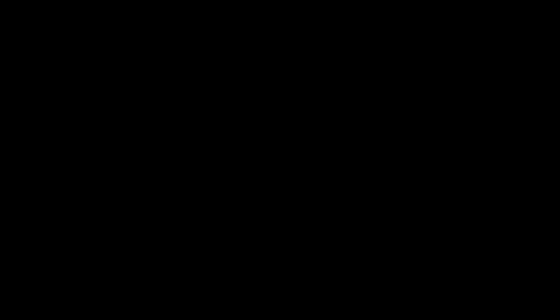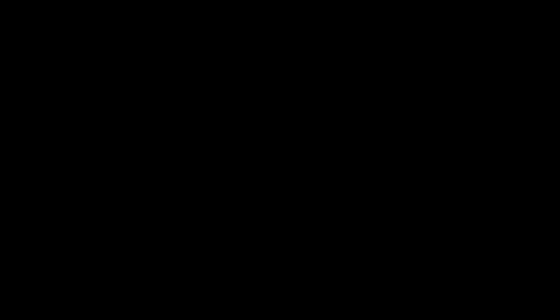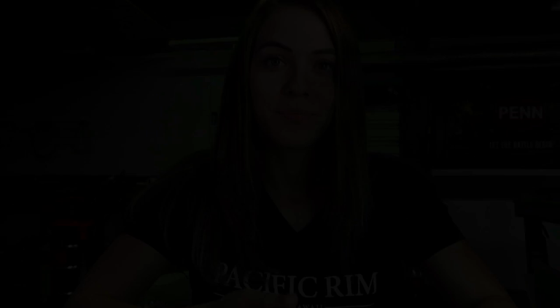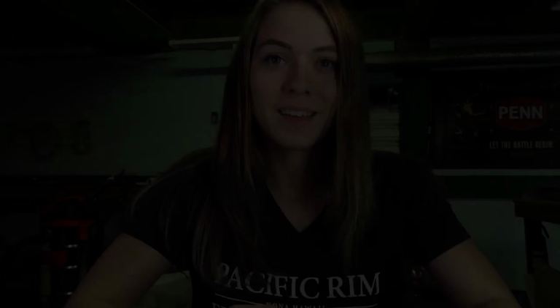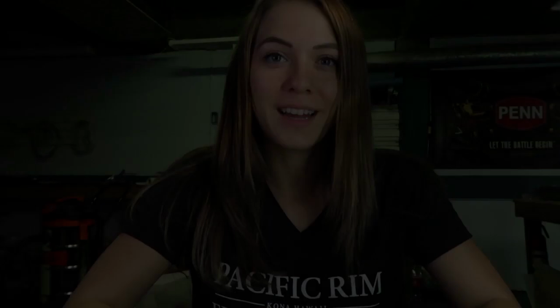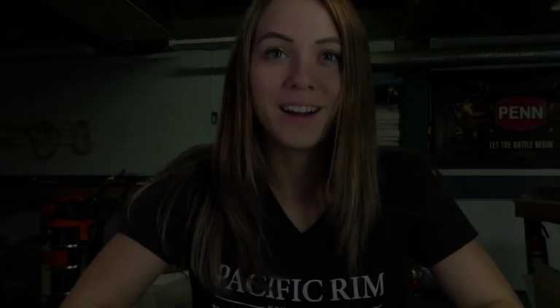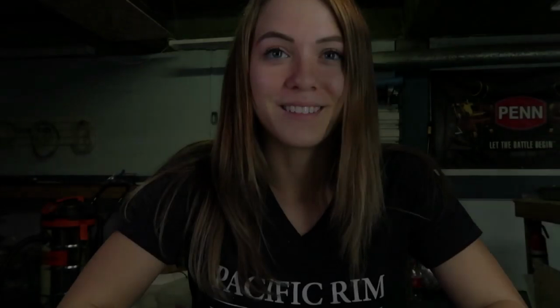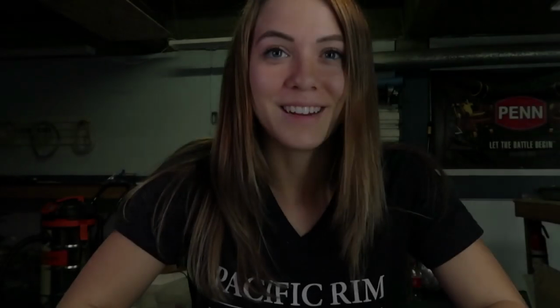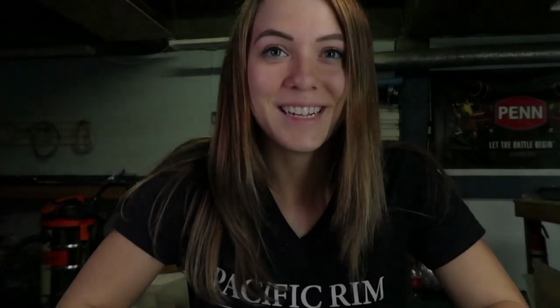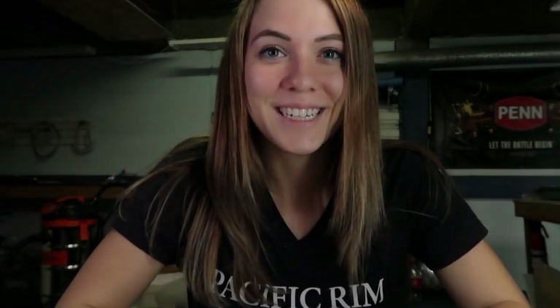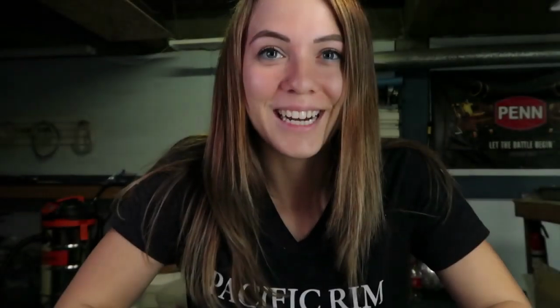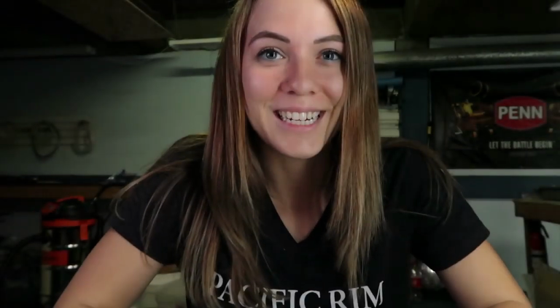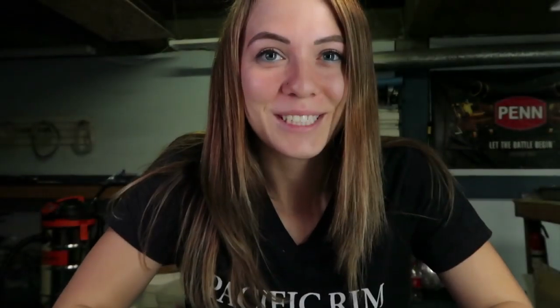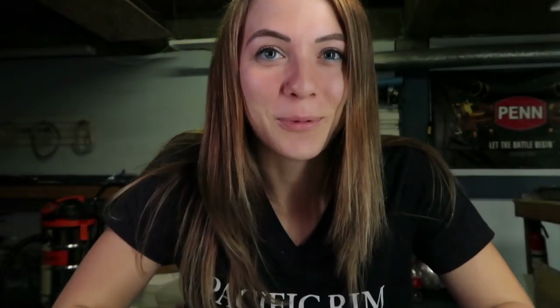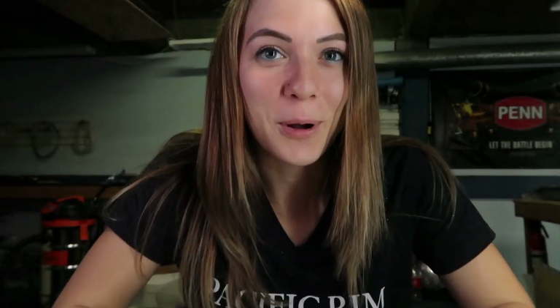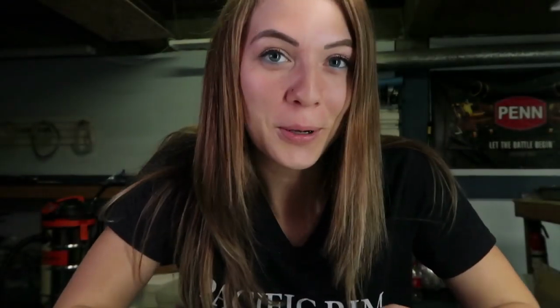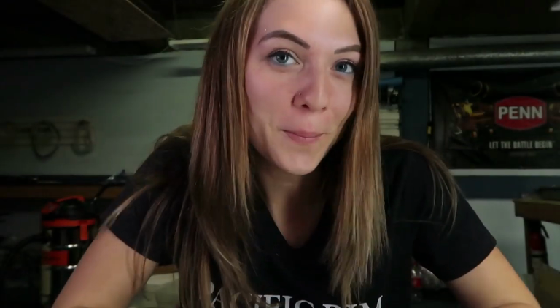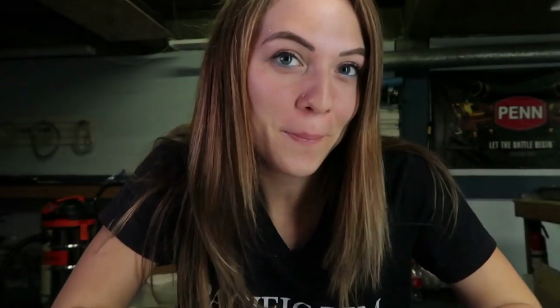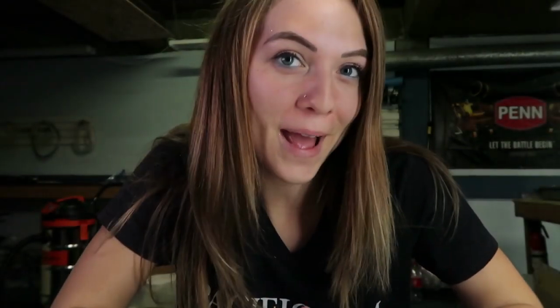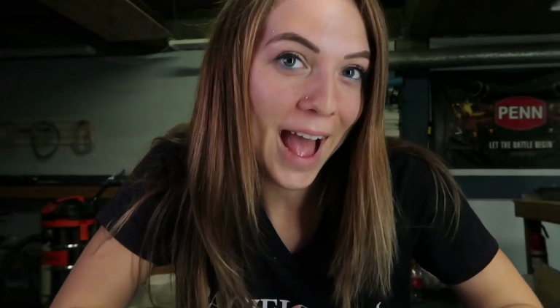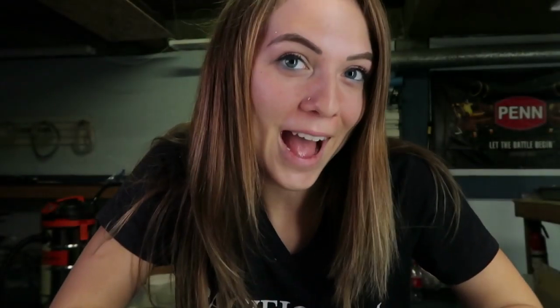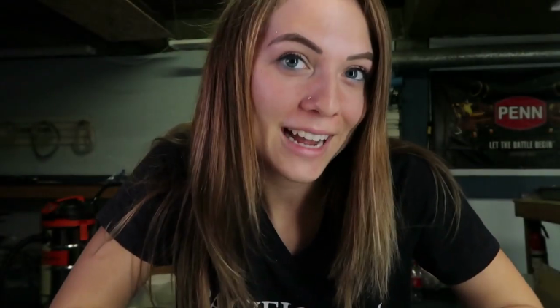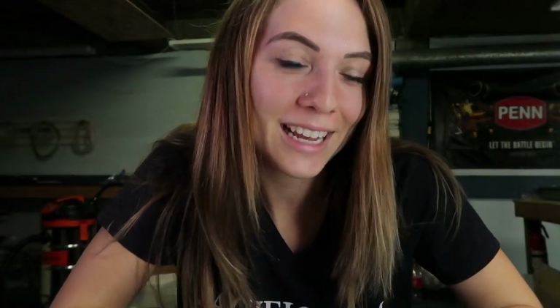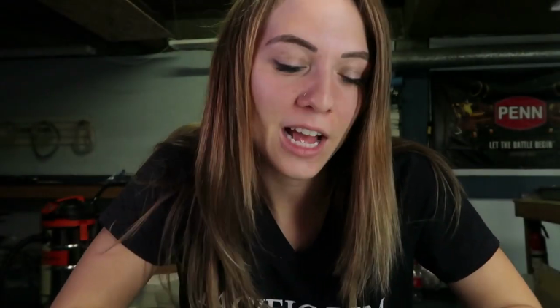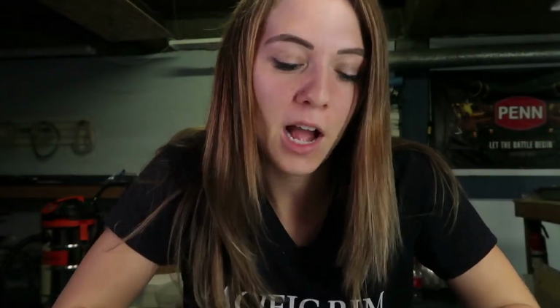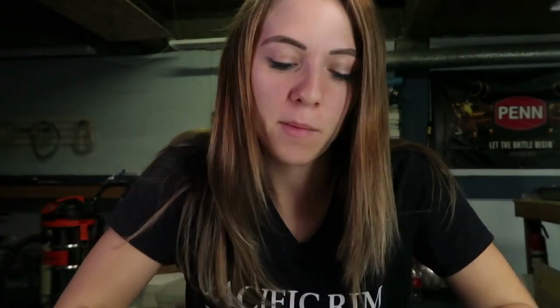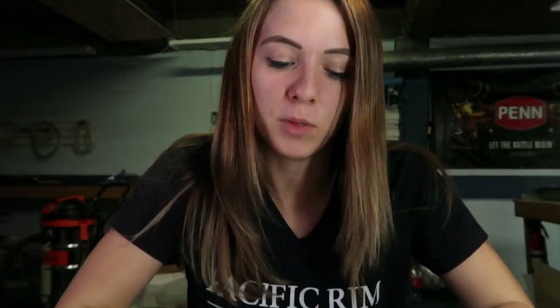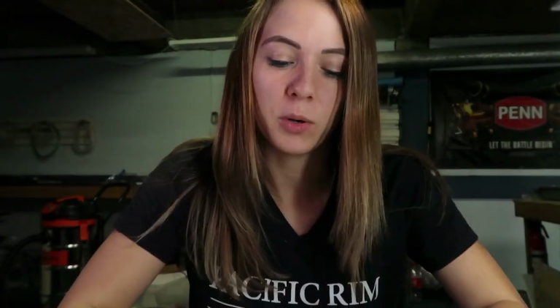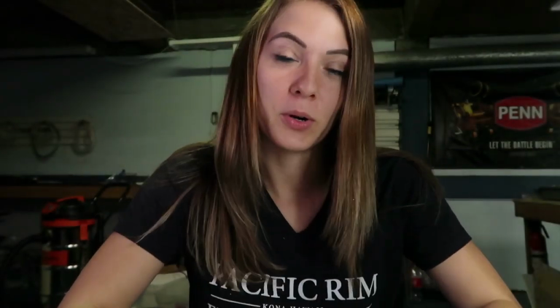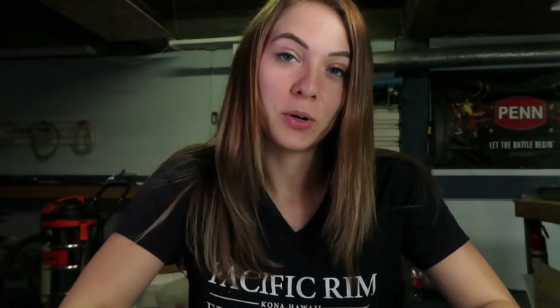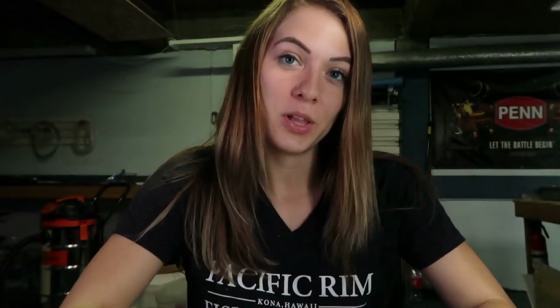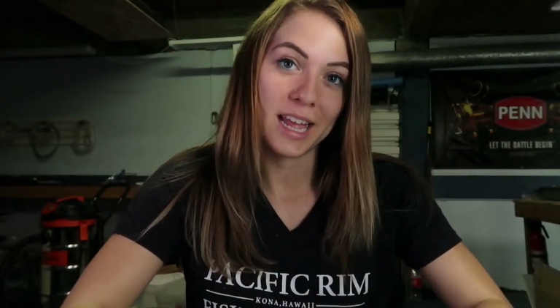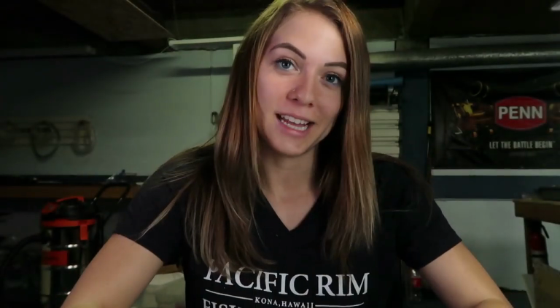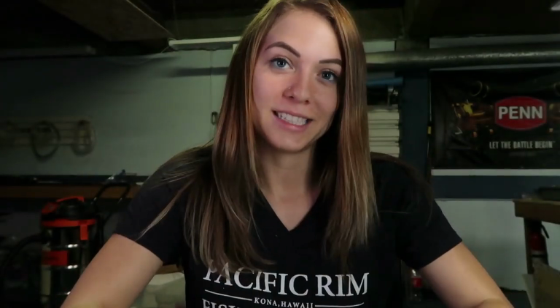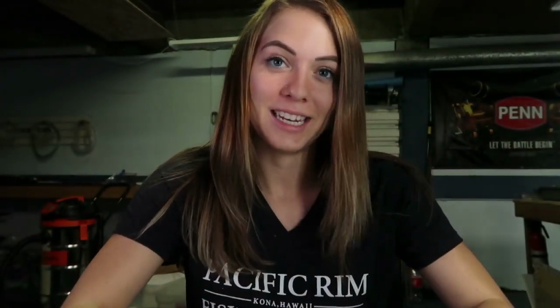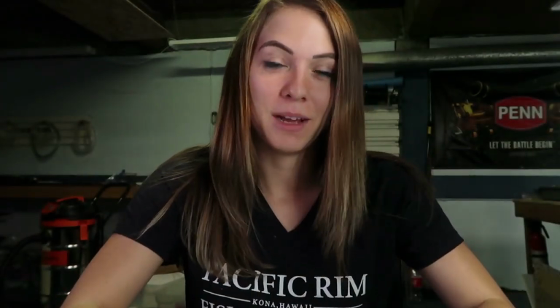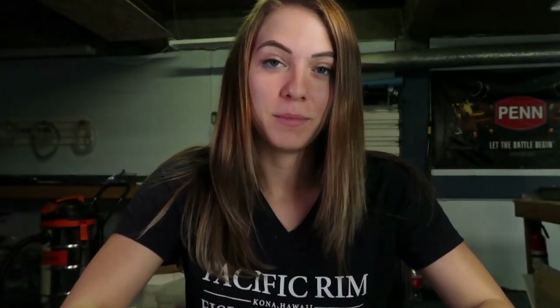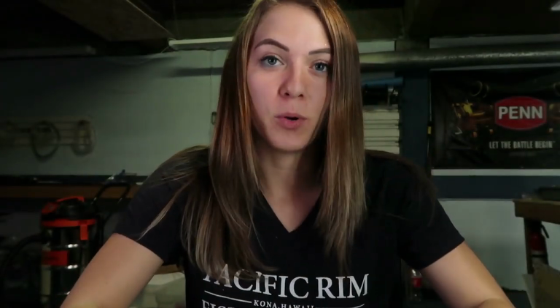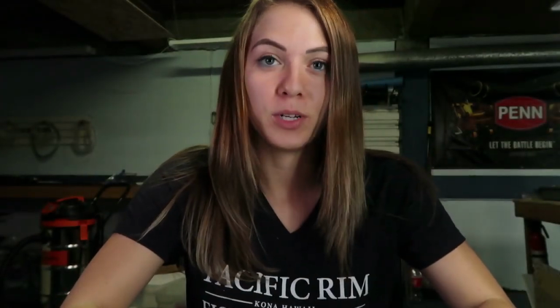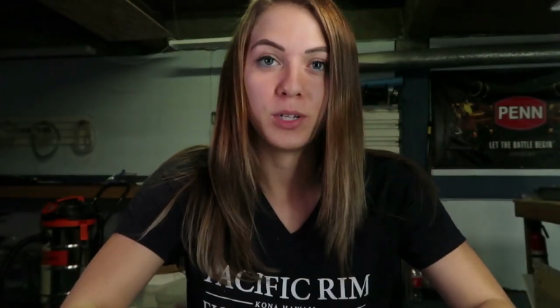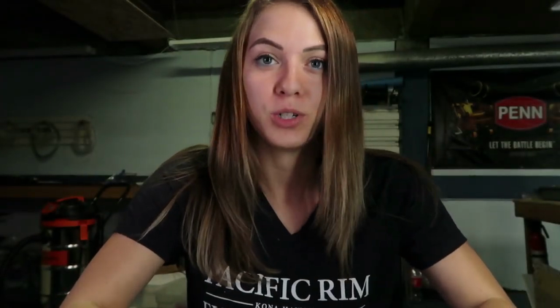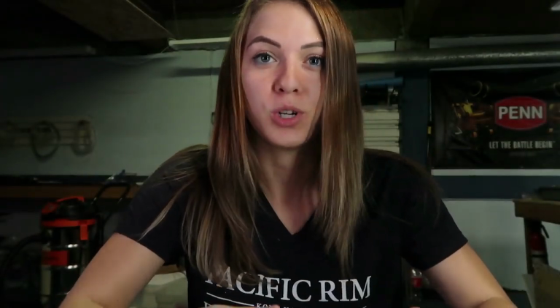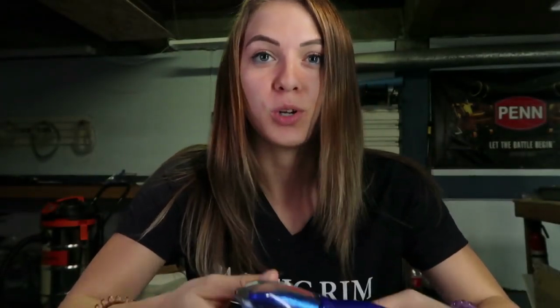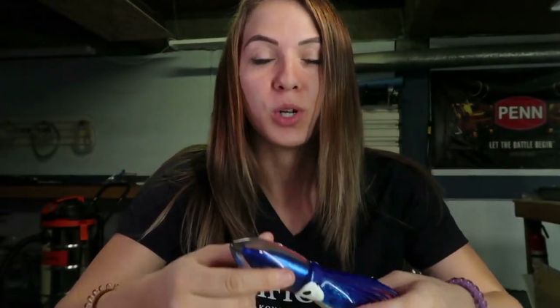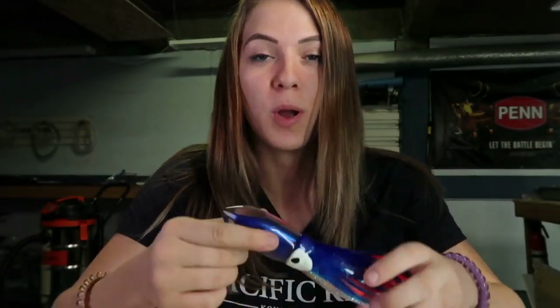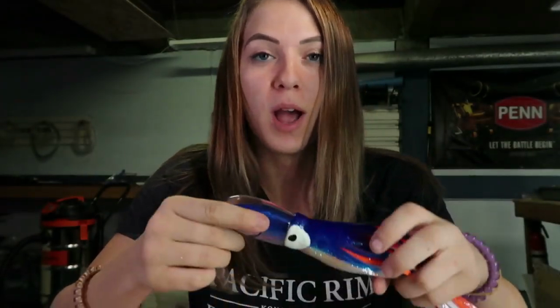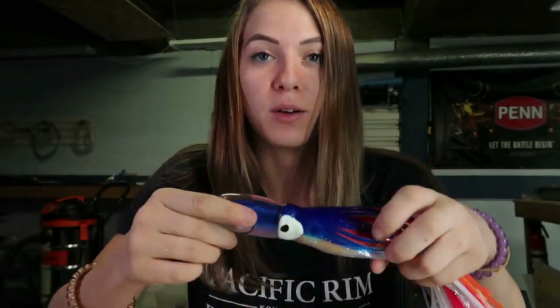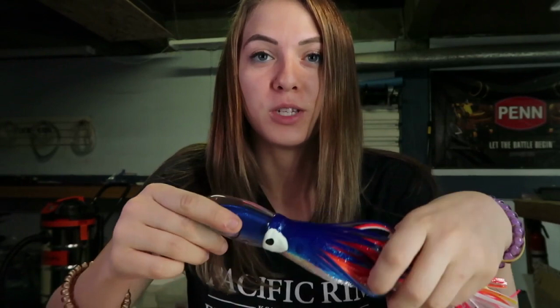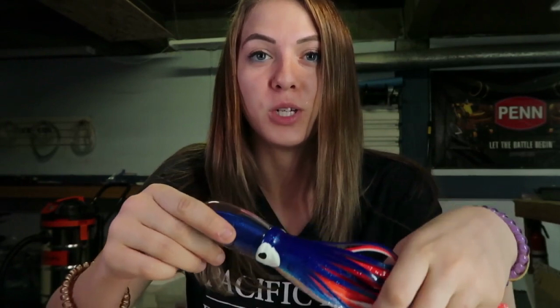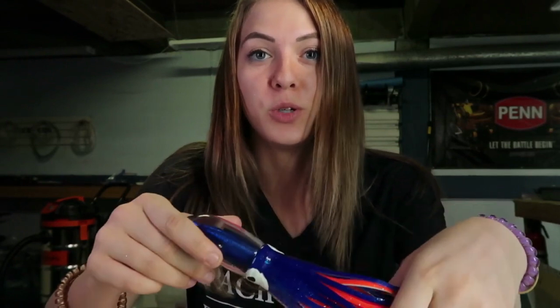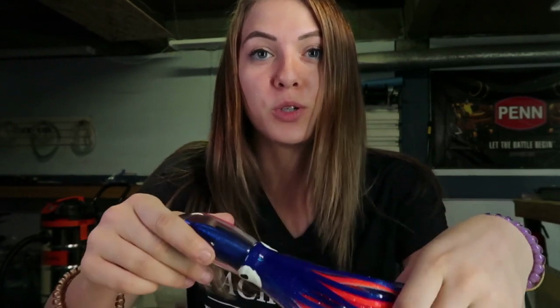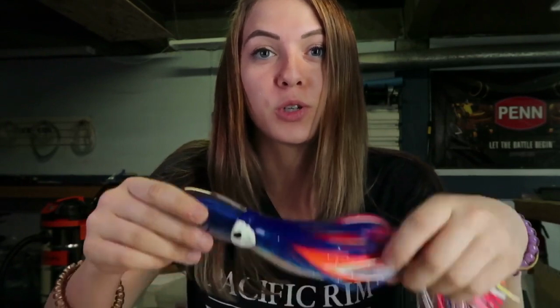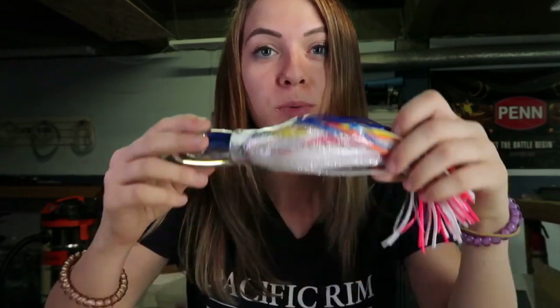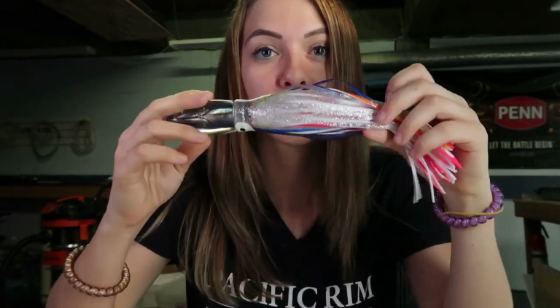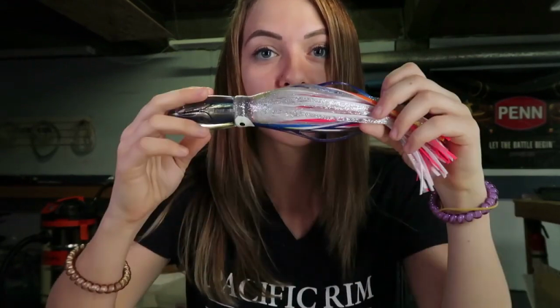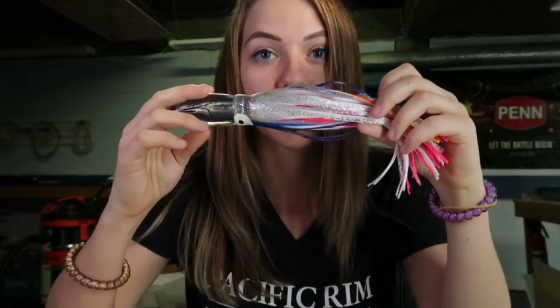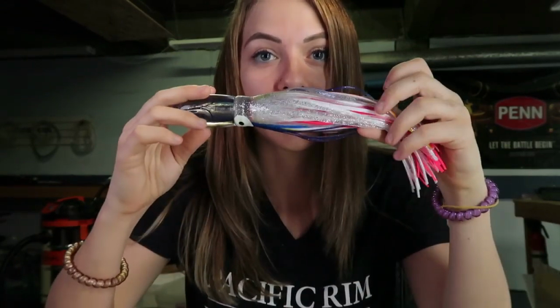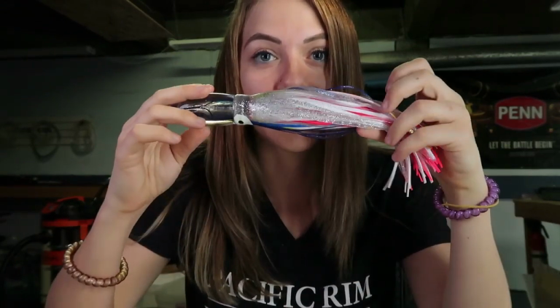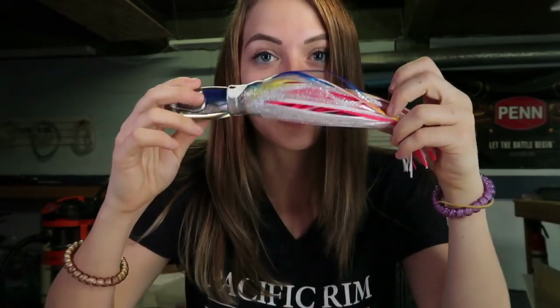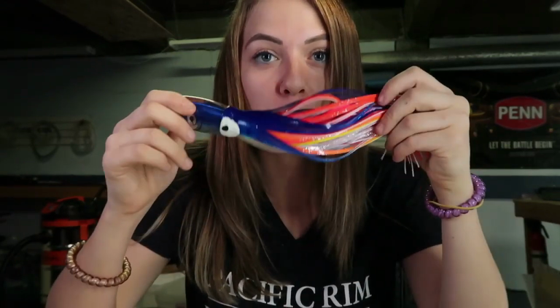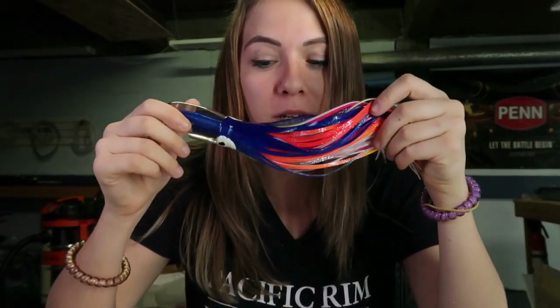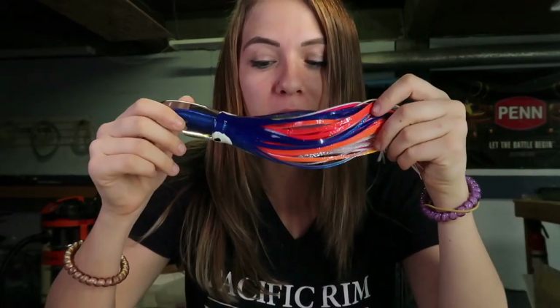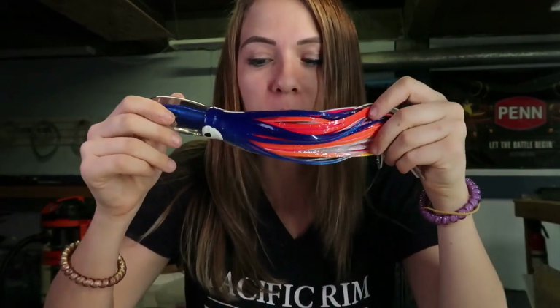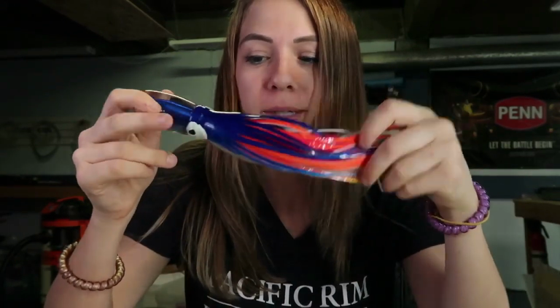Alright guys, welcome back. I'm Laurel and today I'm going to show you how to triple skirt a trolling lure.